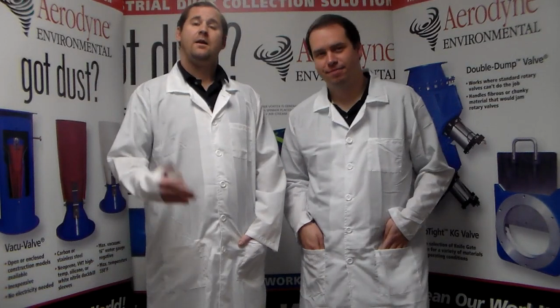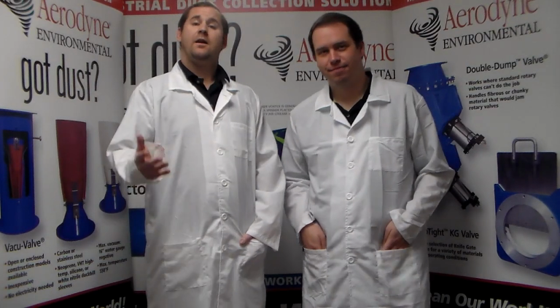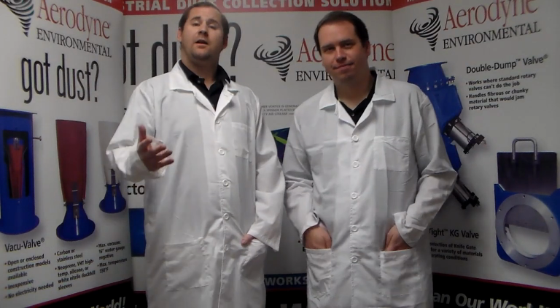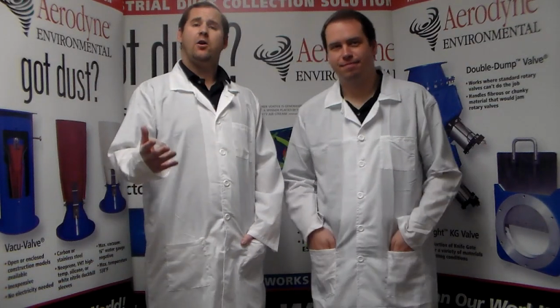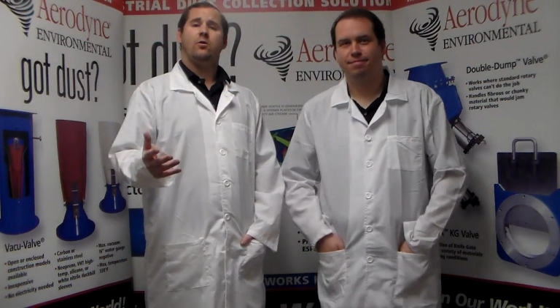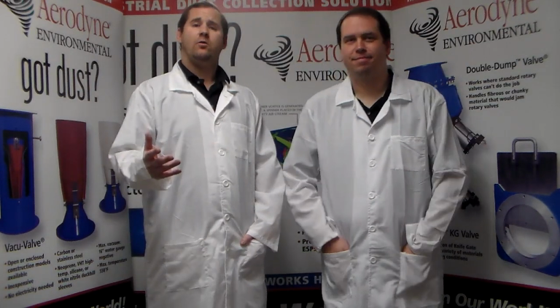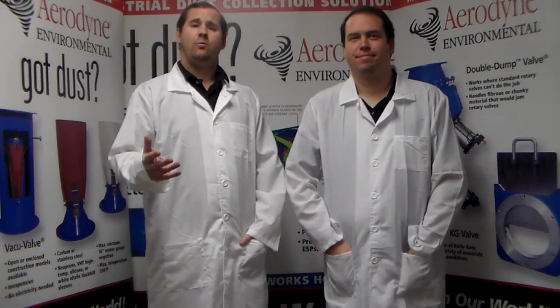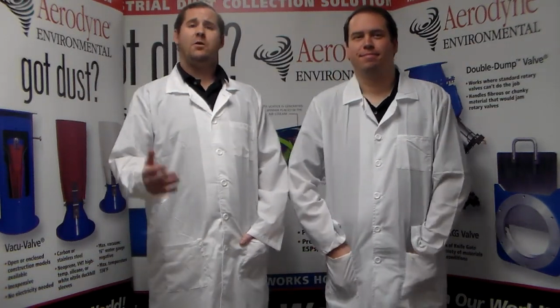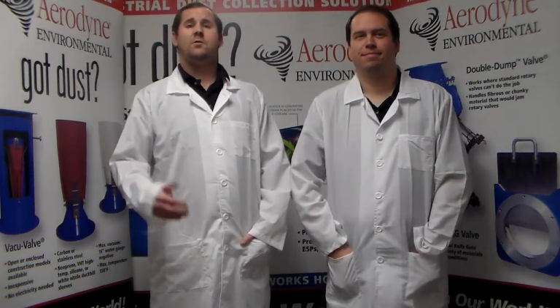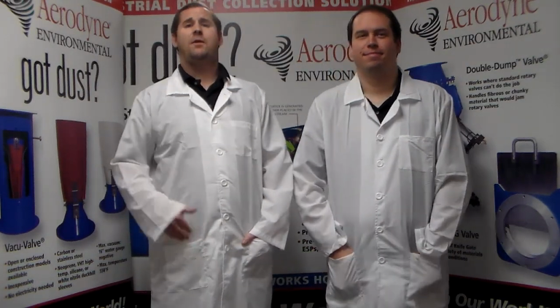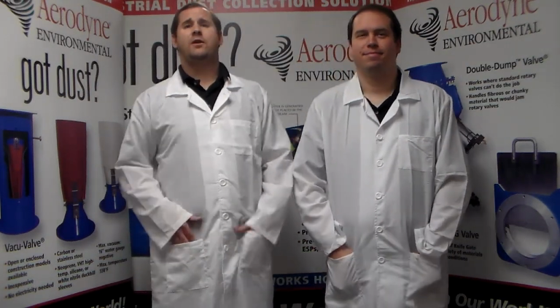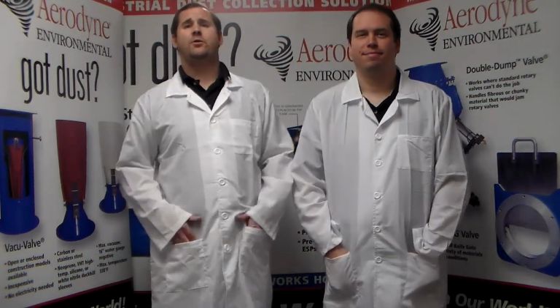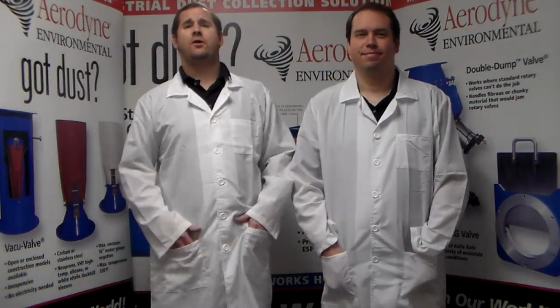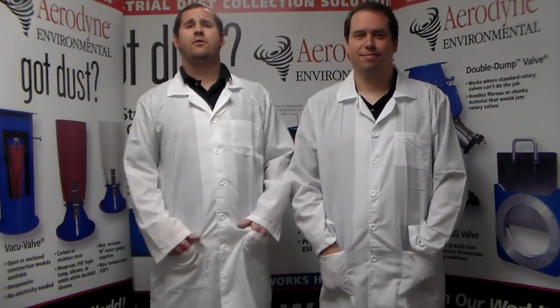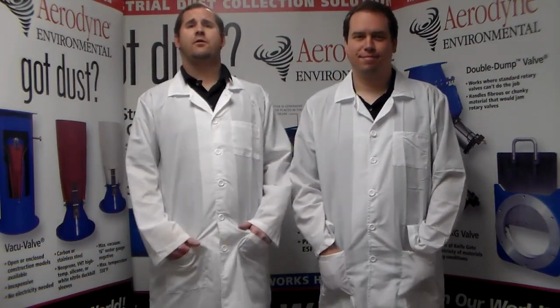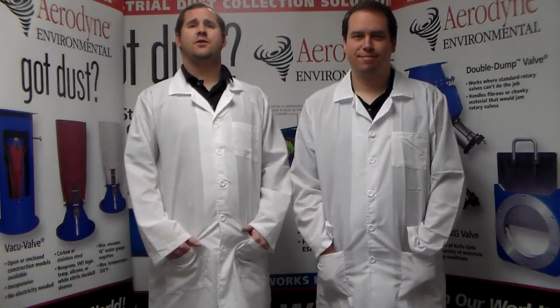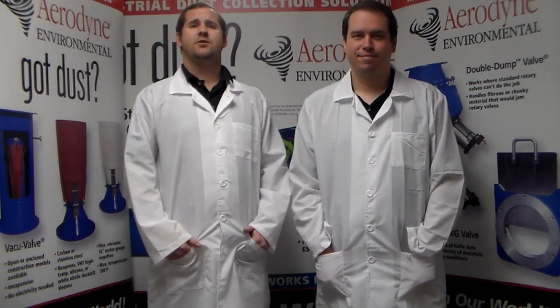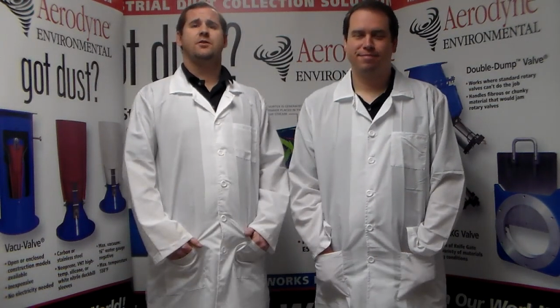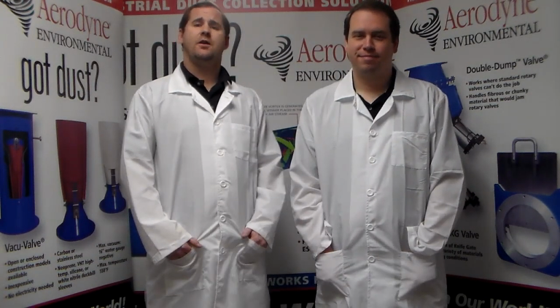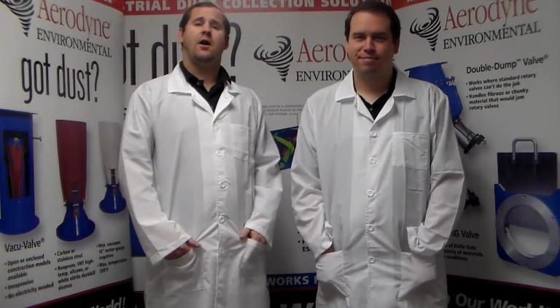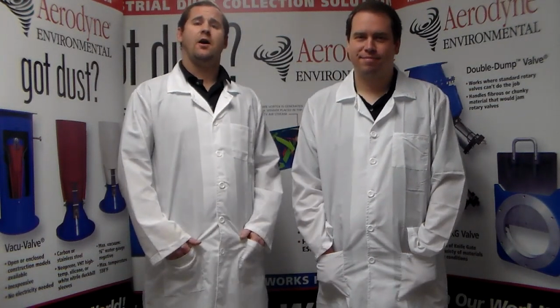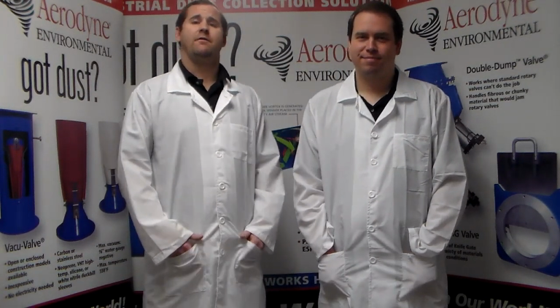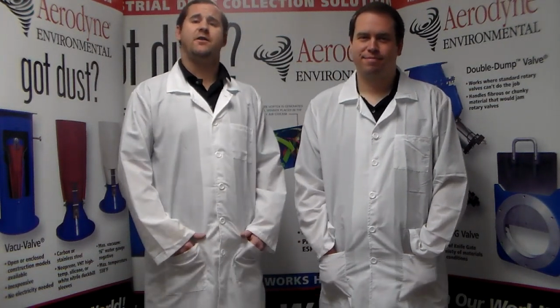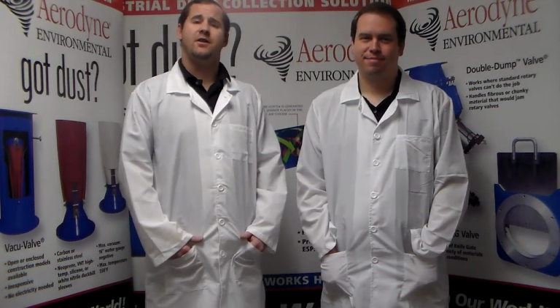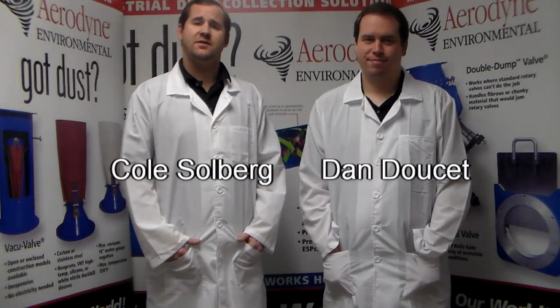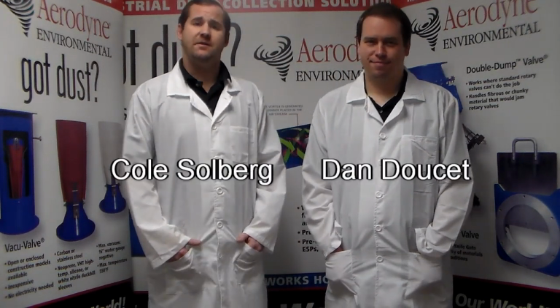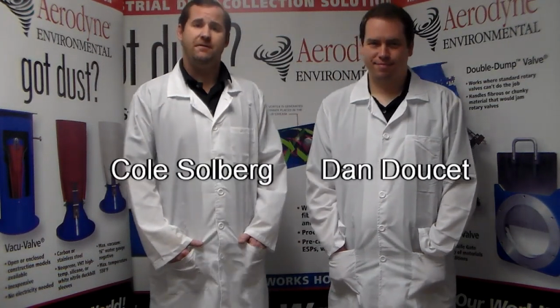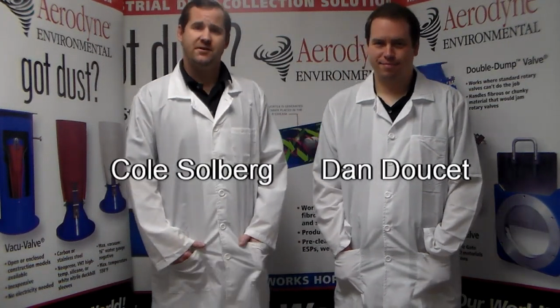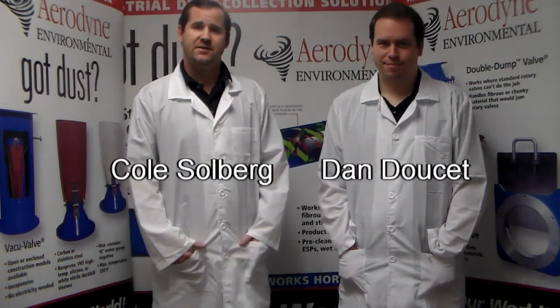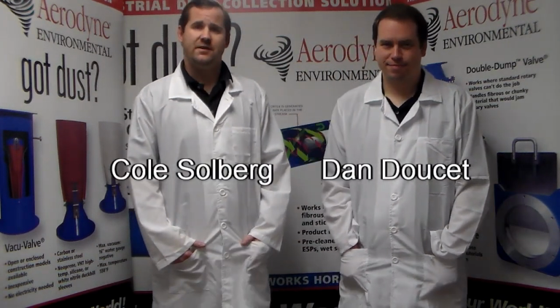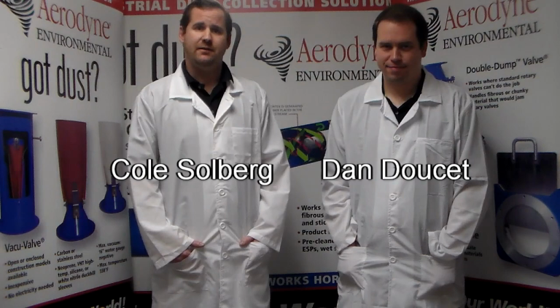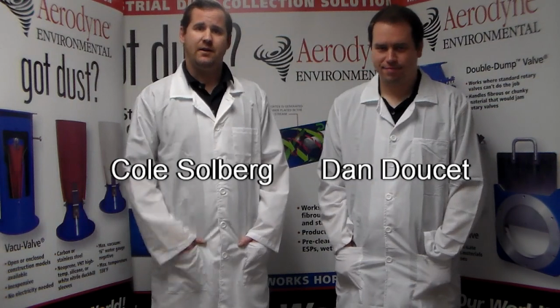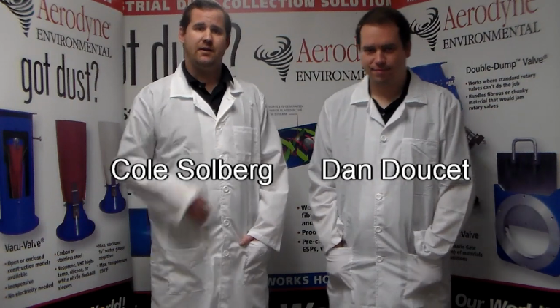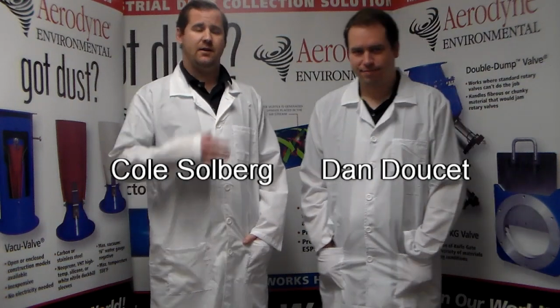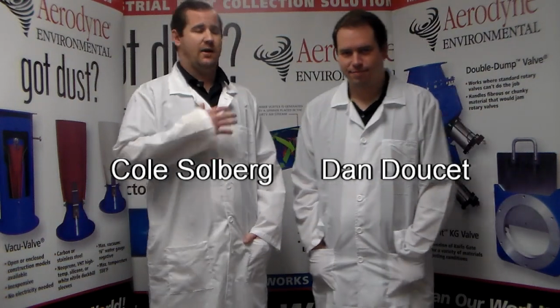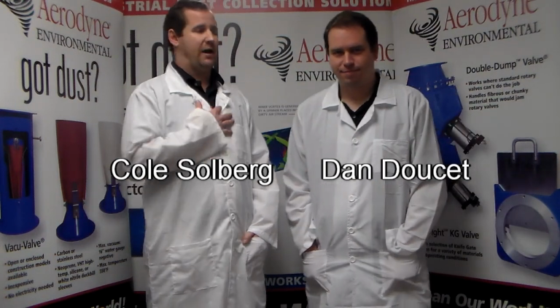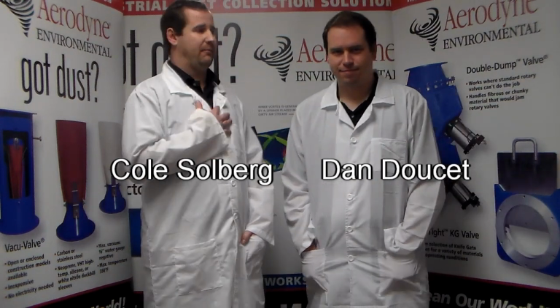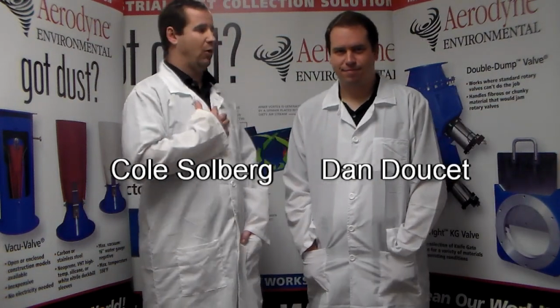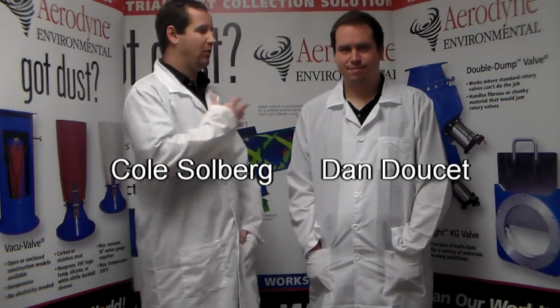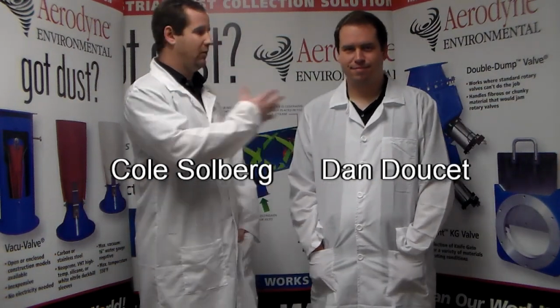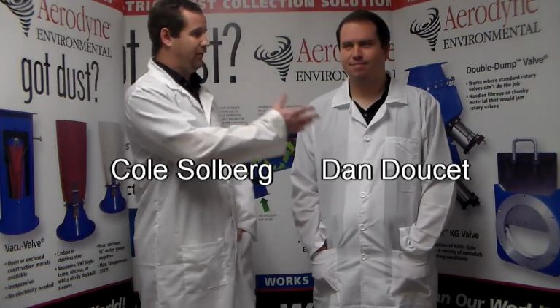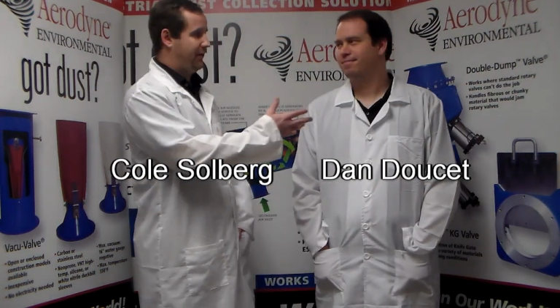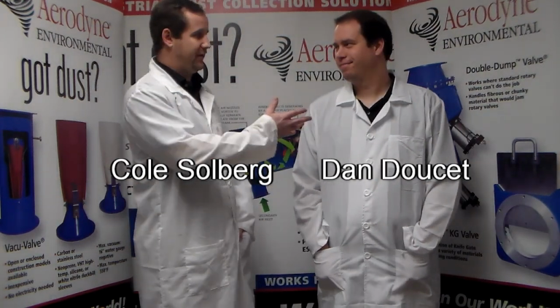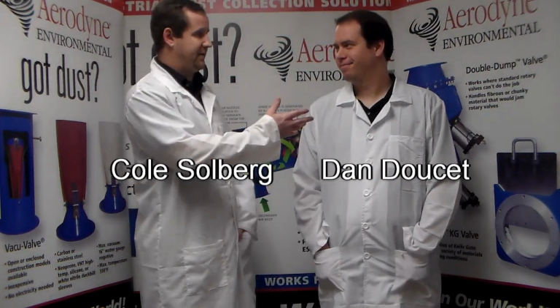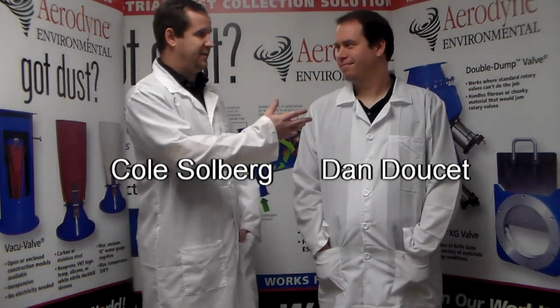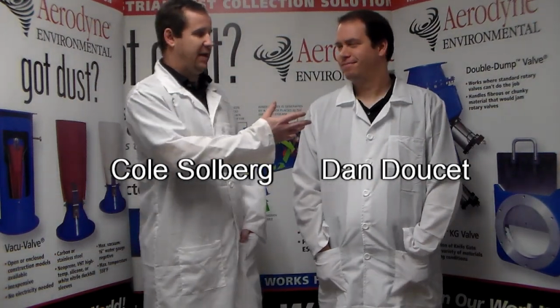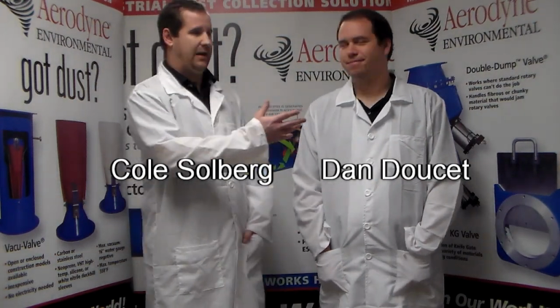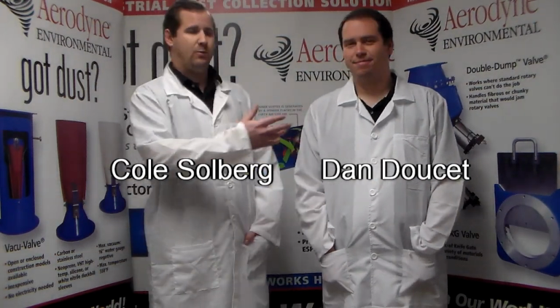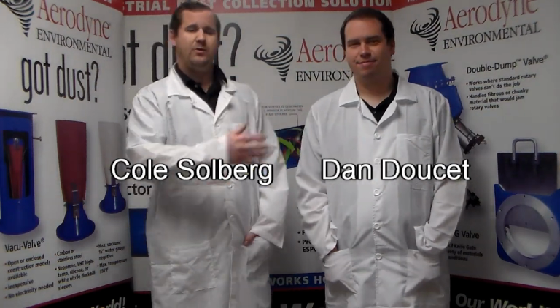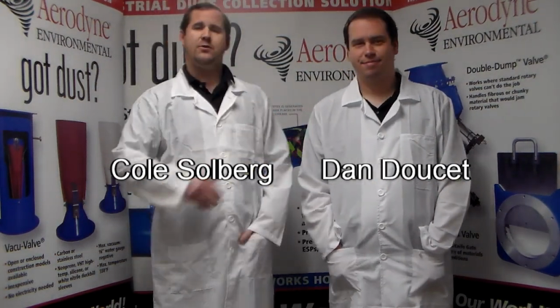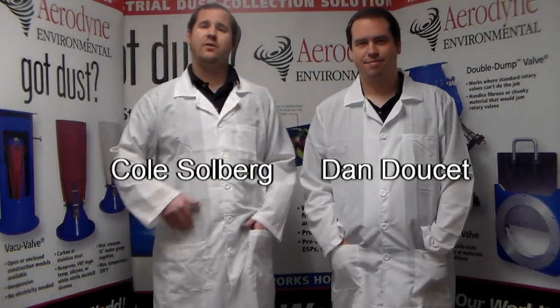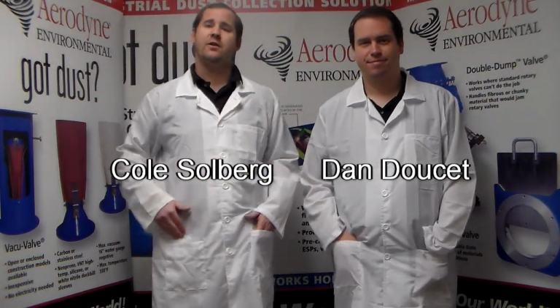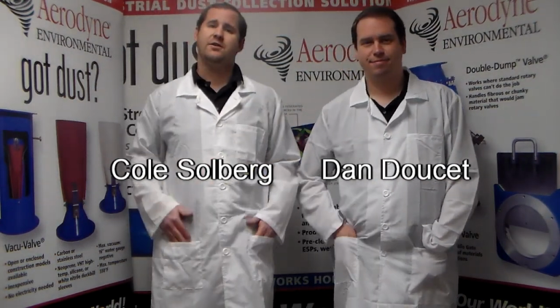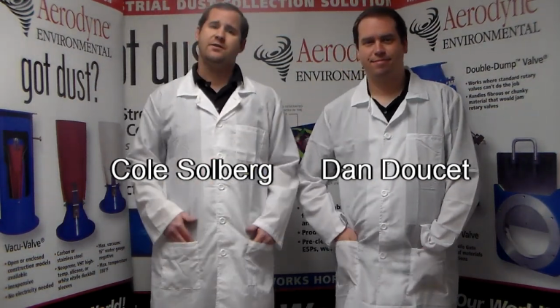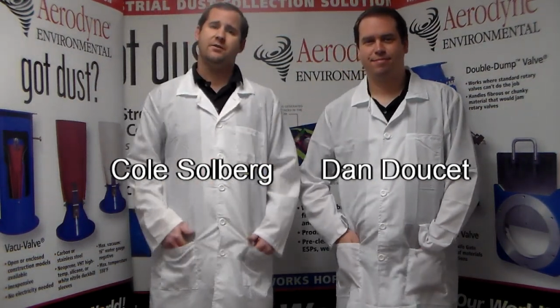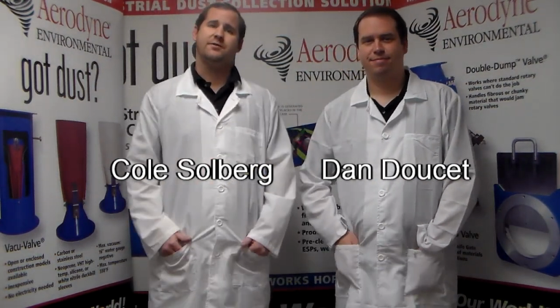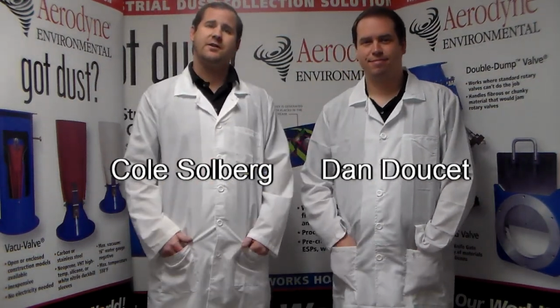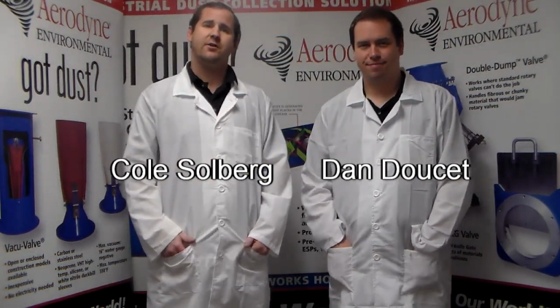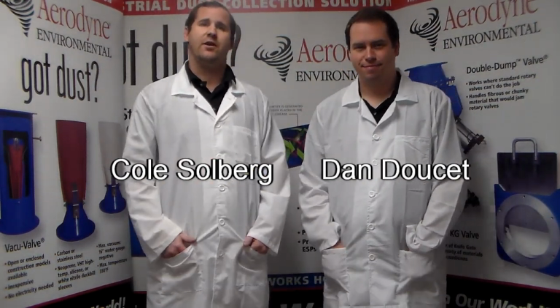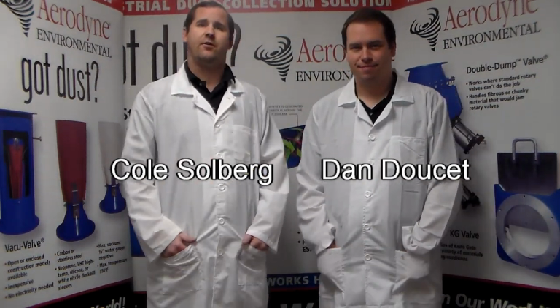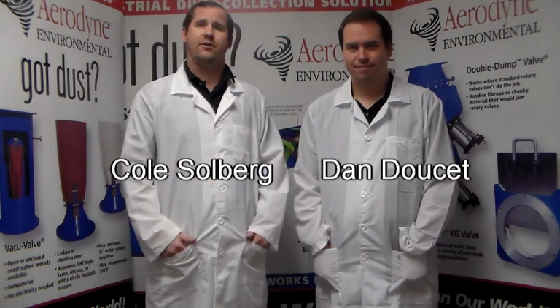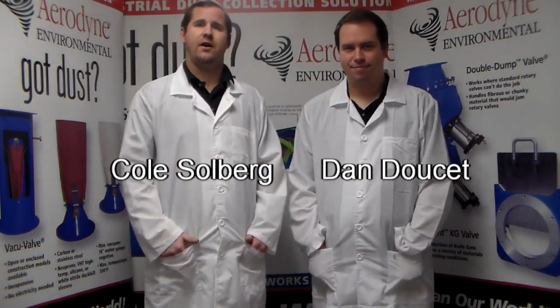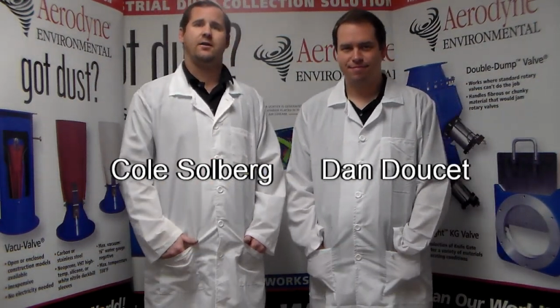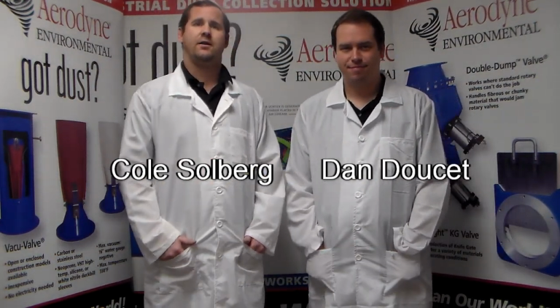Hello, welcome back to another edition of the Dust Efficiency Clinic. I'm Cole, this is Dan, we're two of the consultants here at Aerodyne.